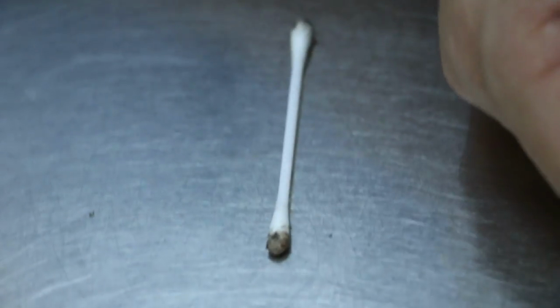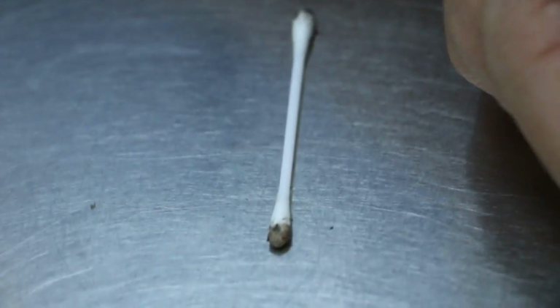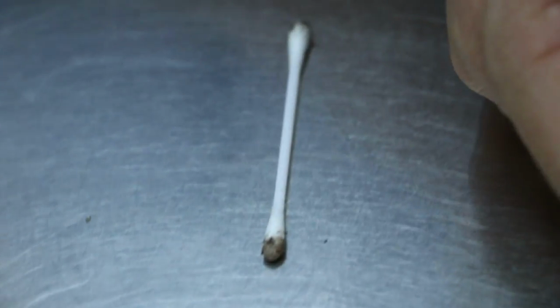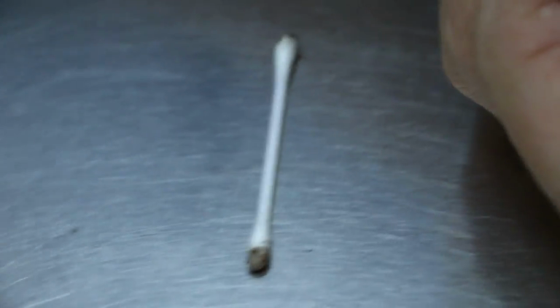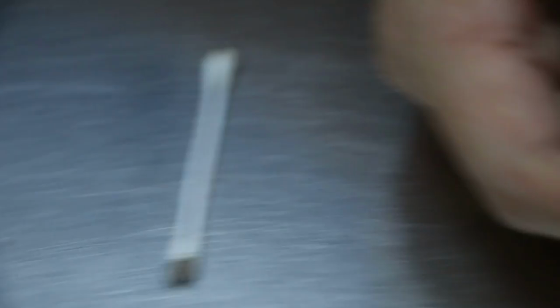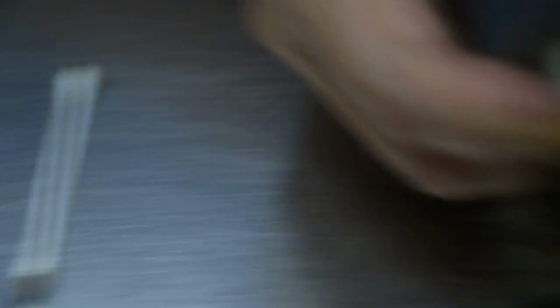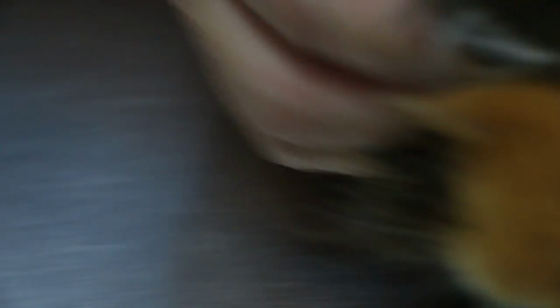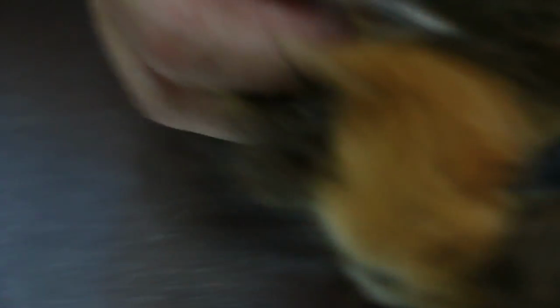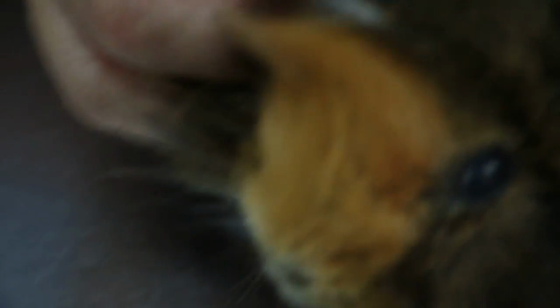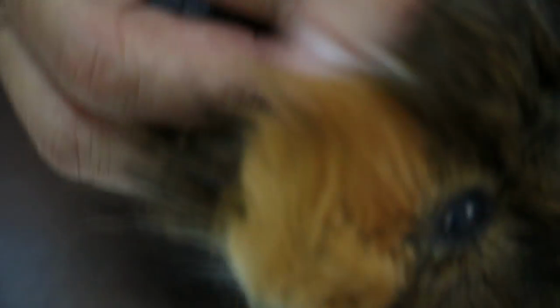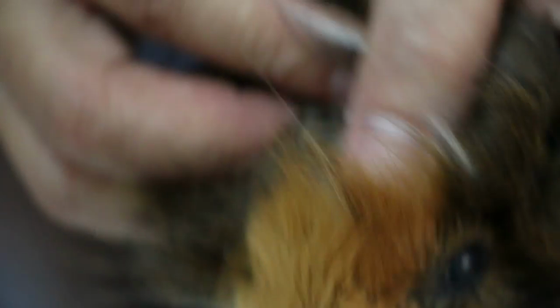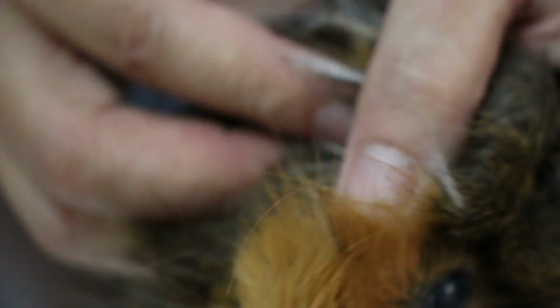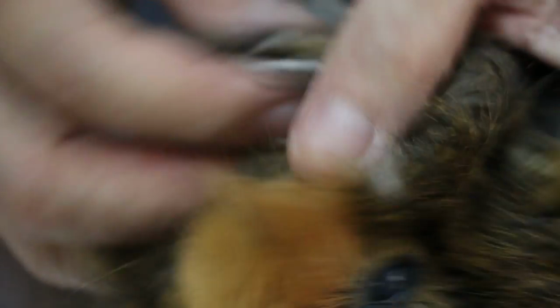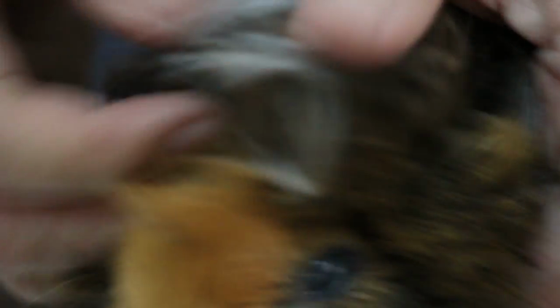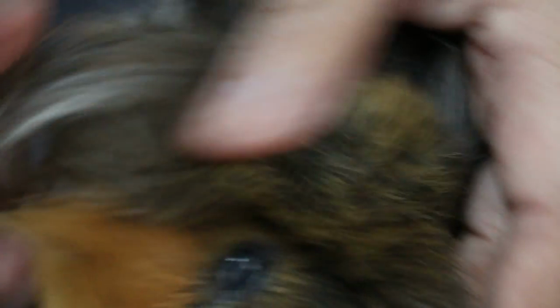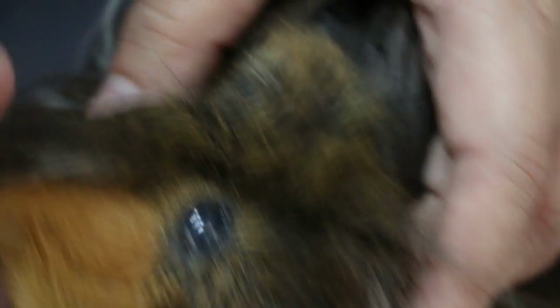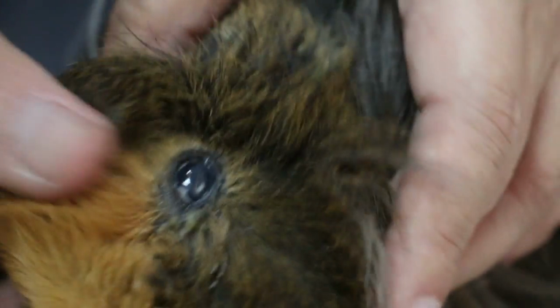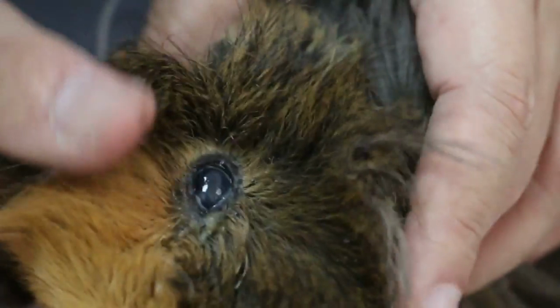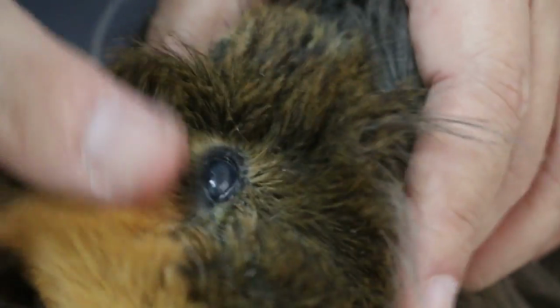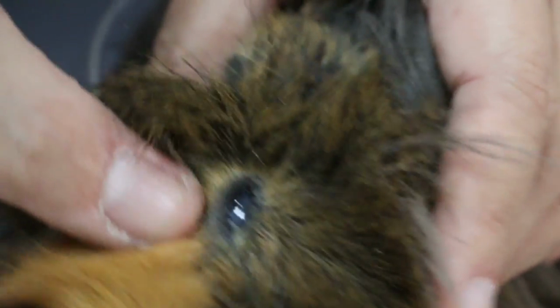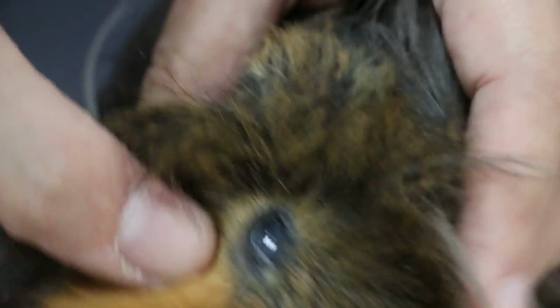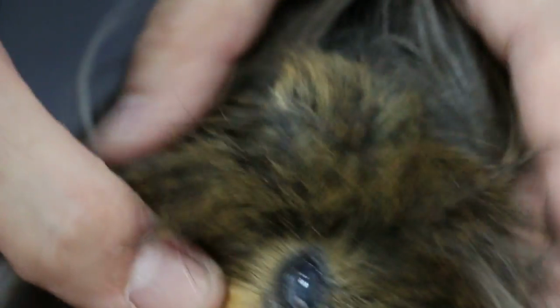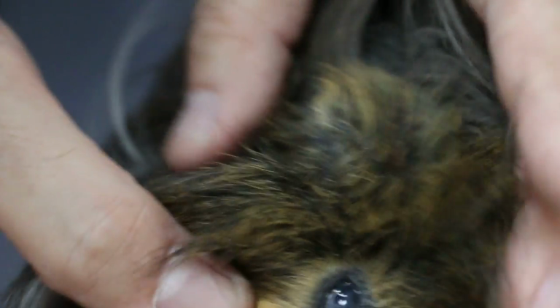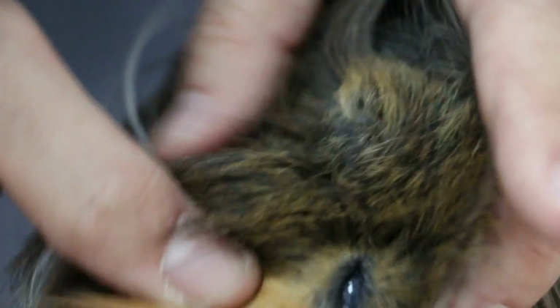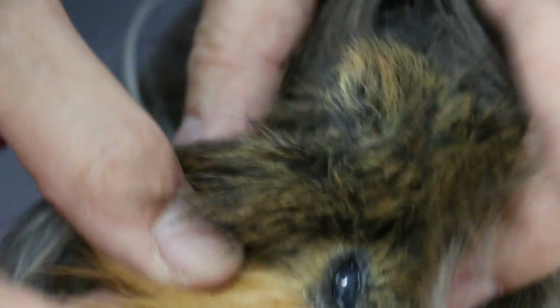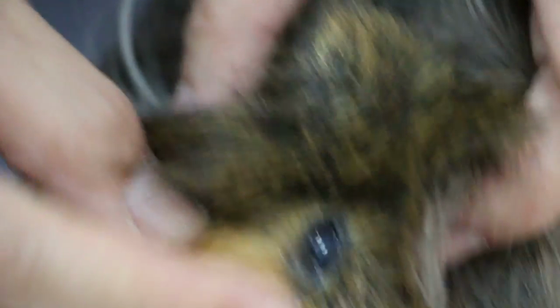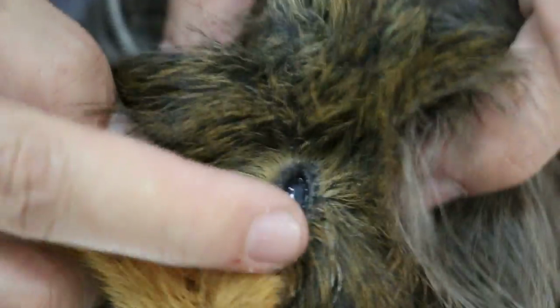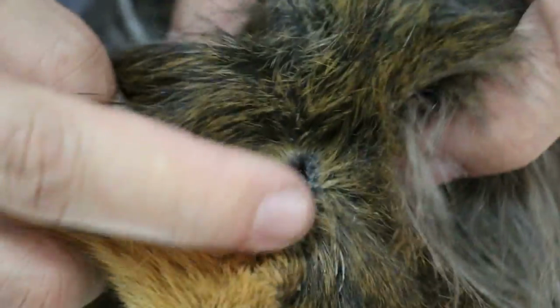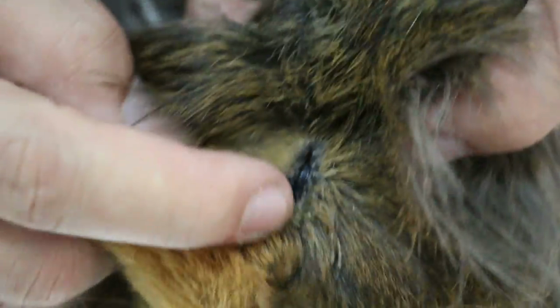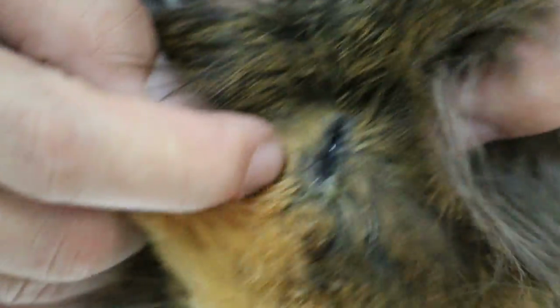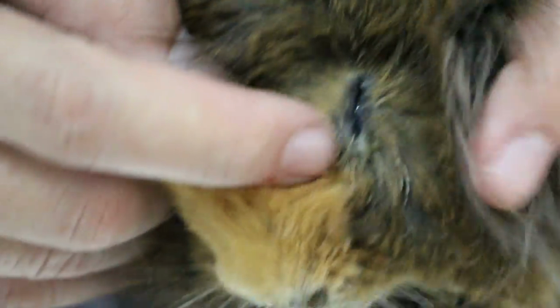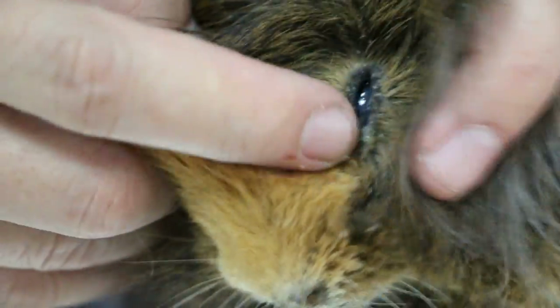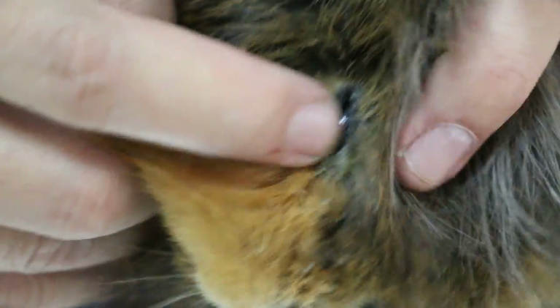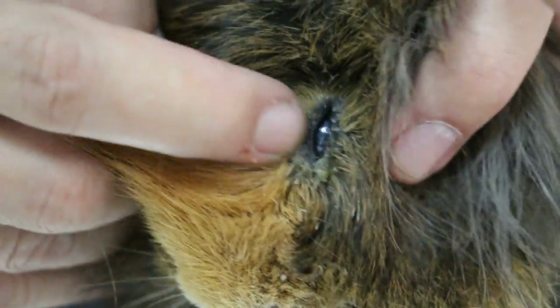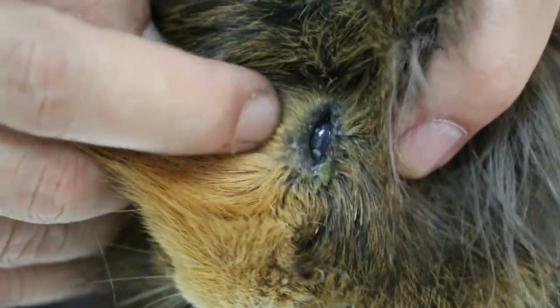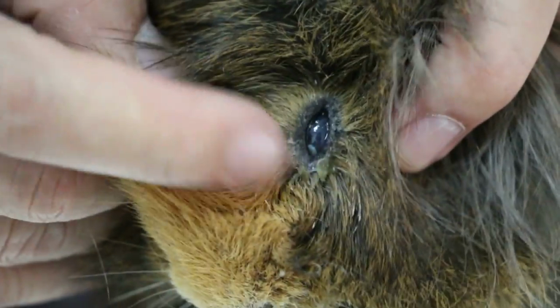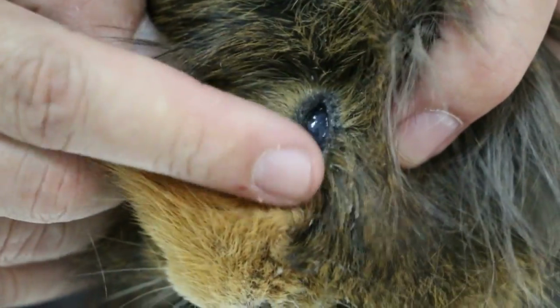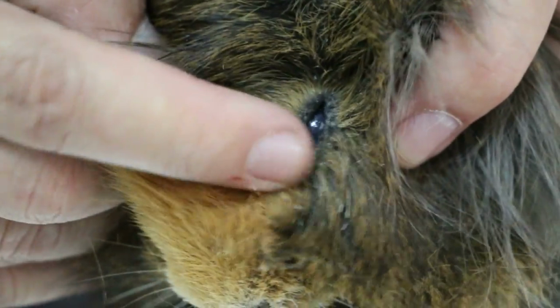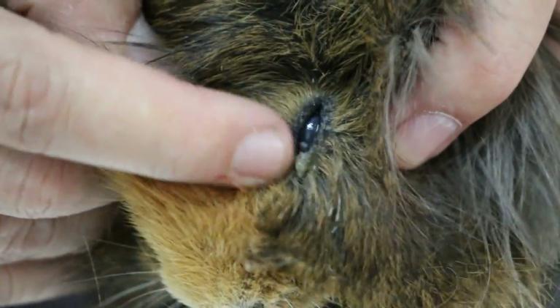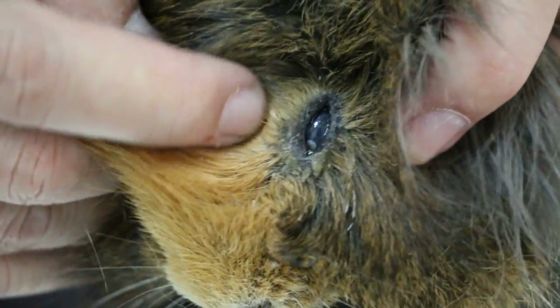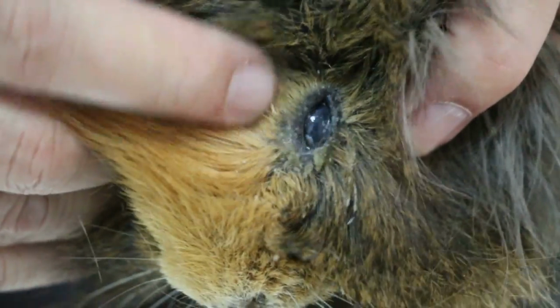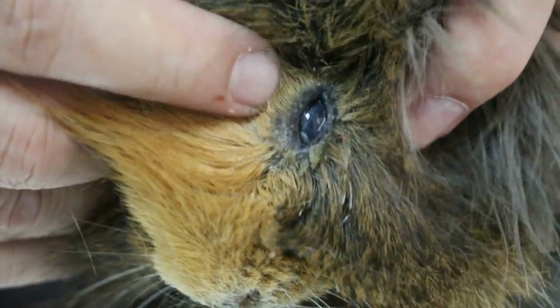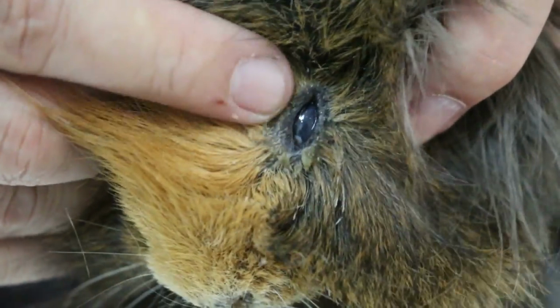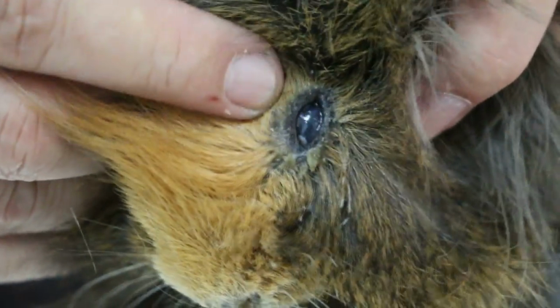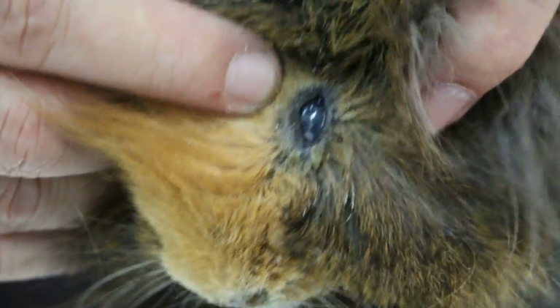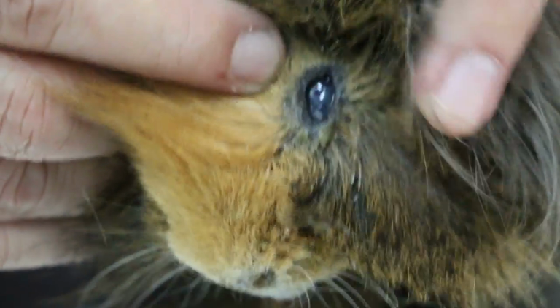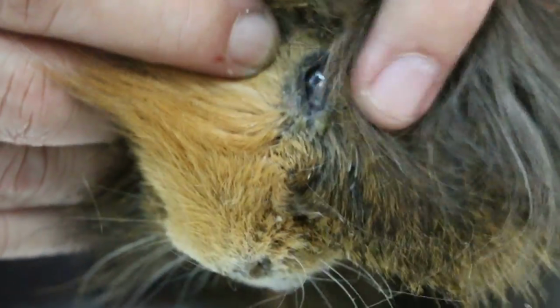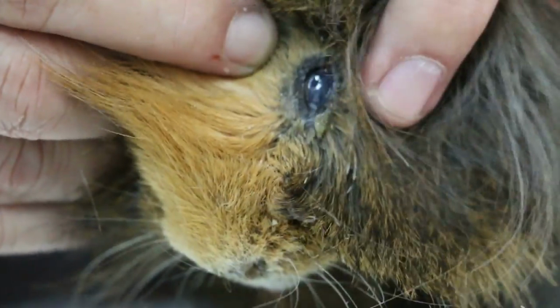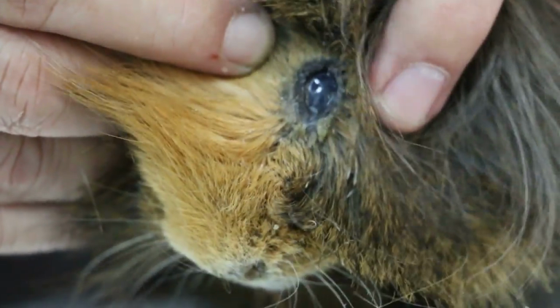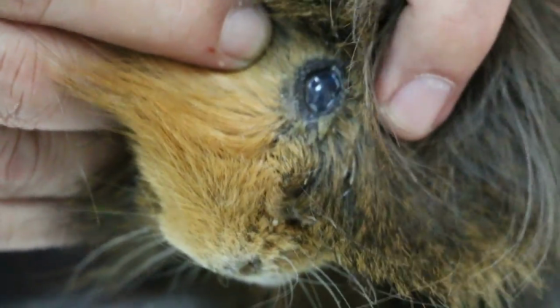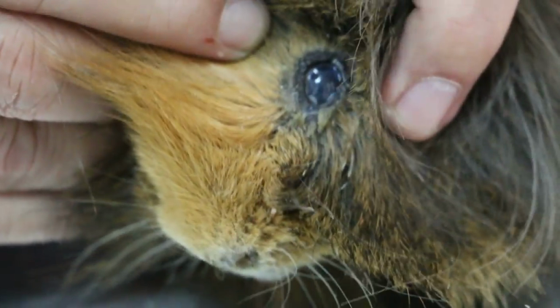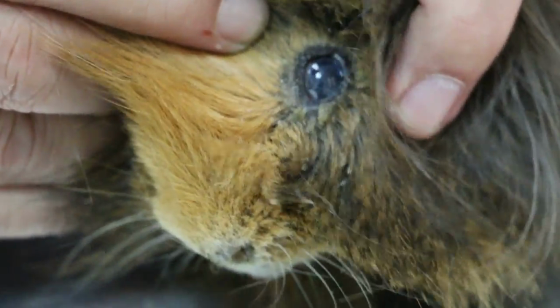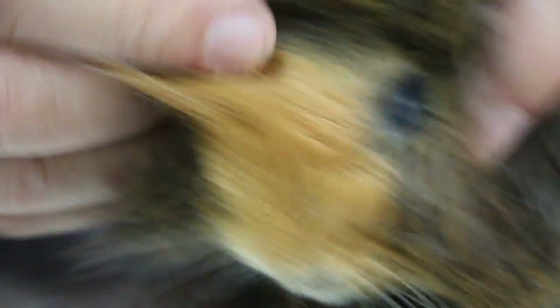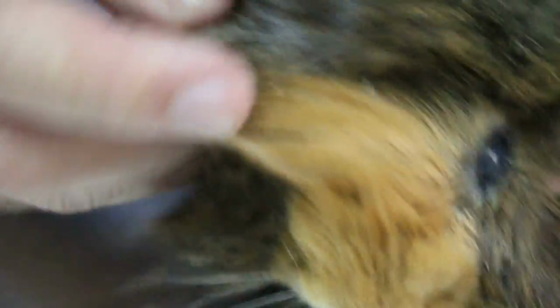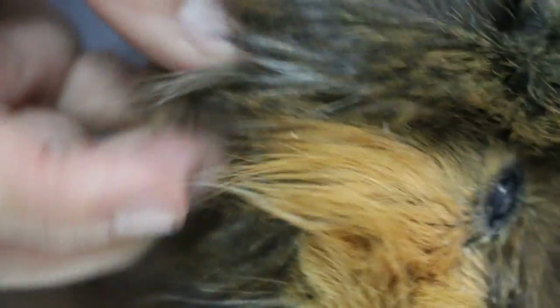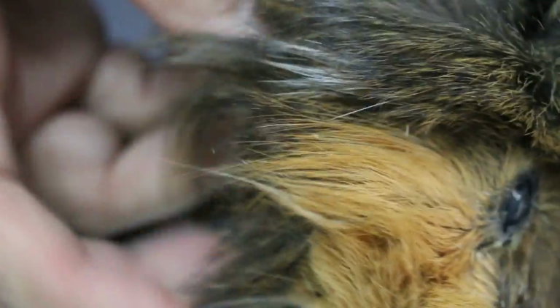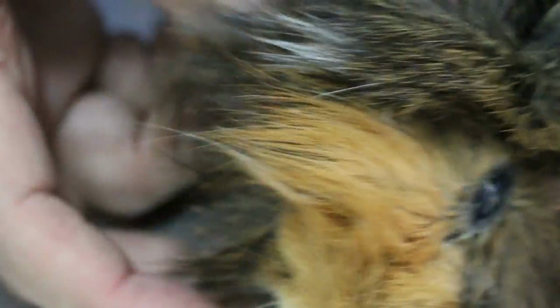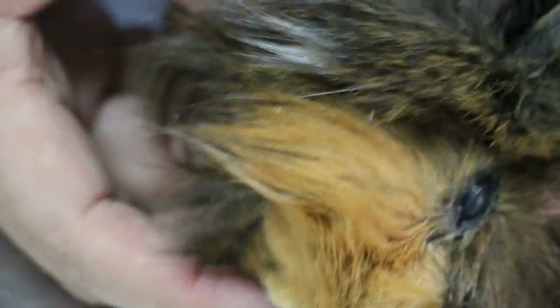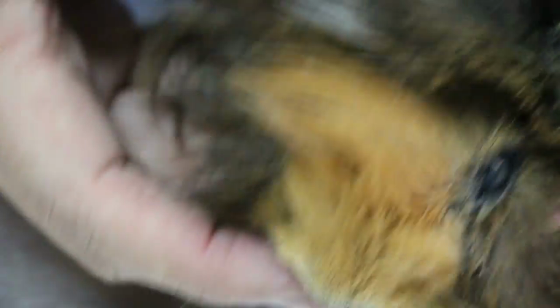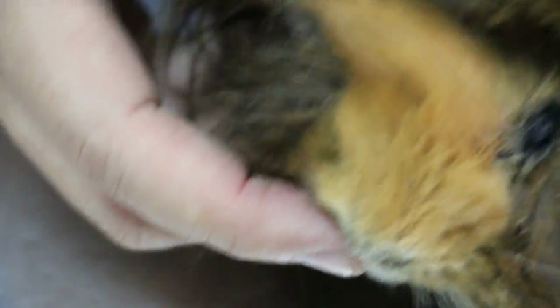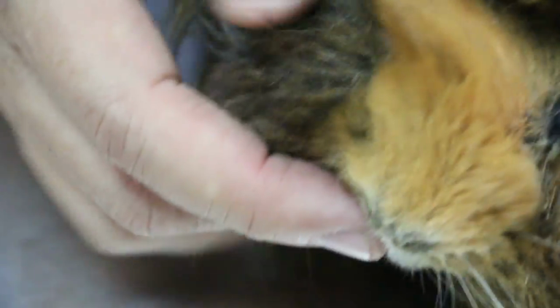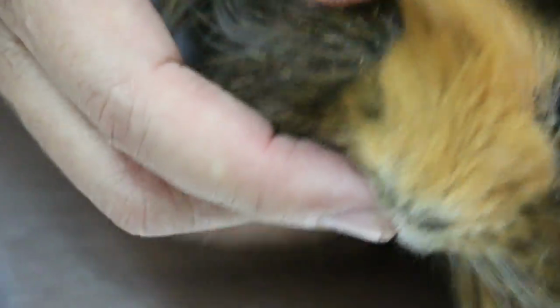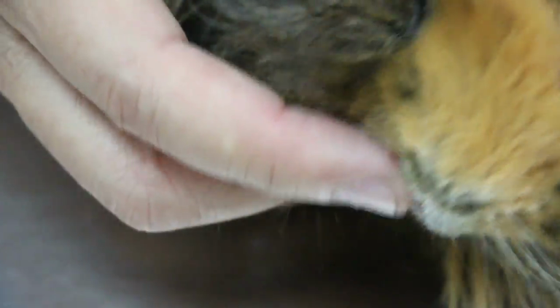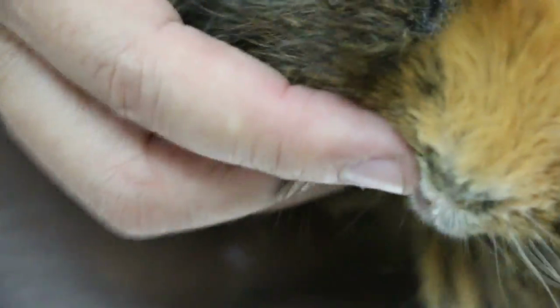When they become sick you can see there is eye discharge — there is eye discharge on this side as well.